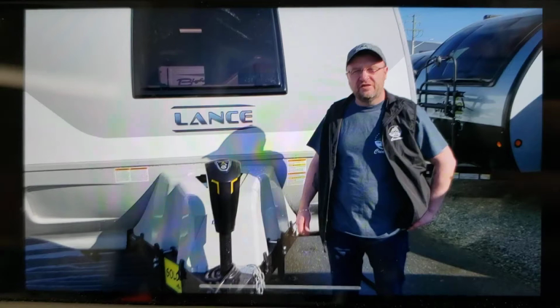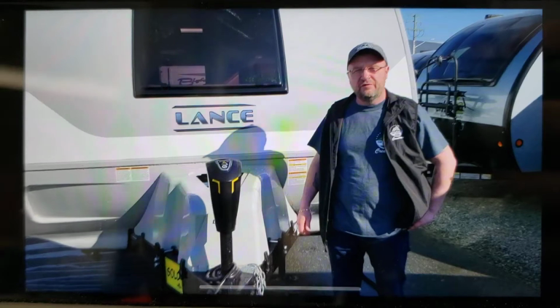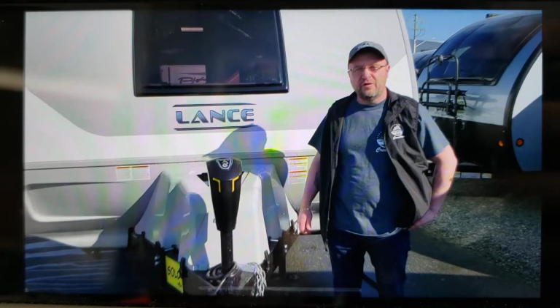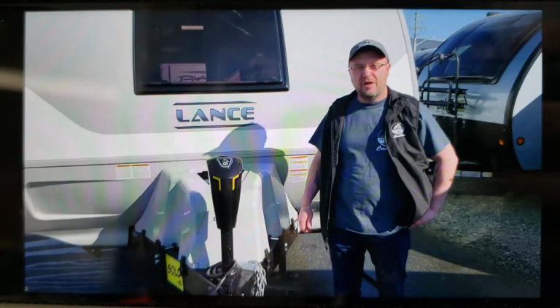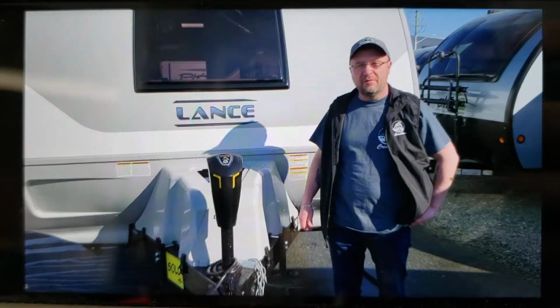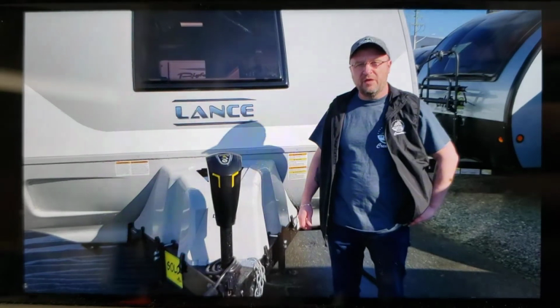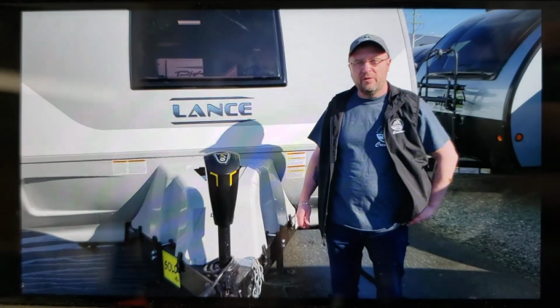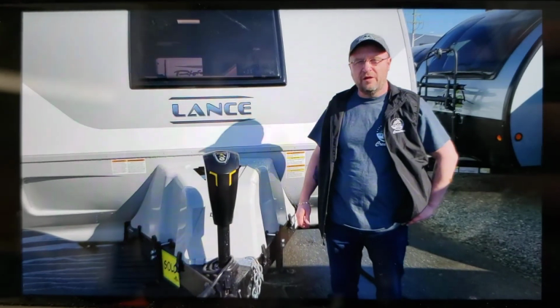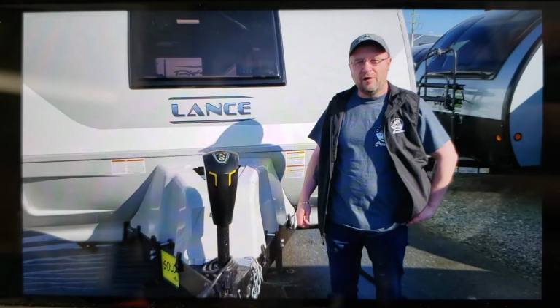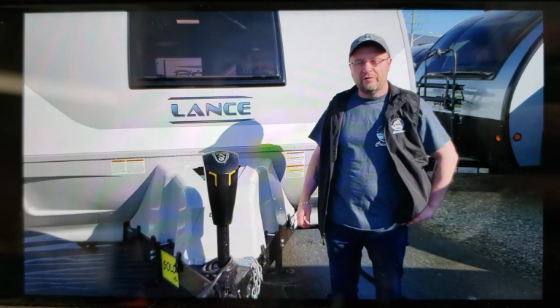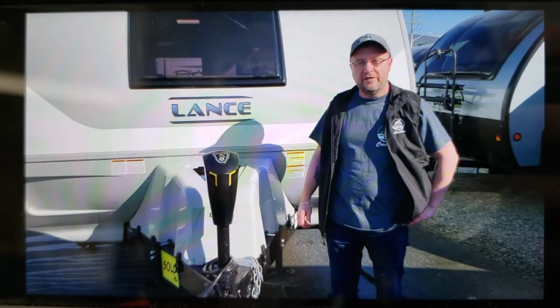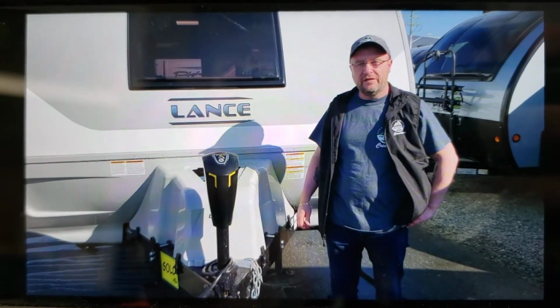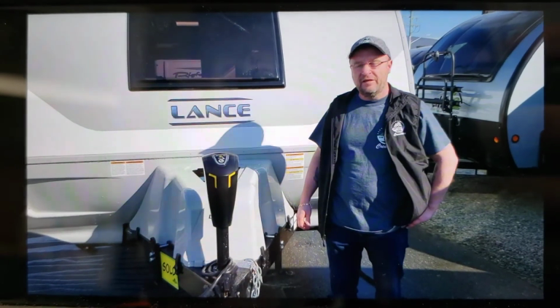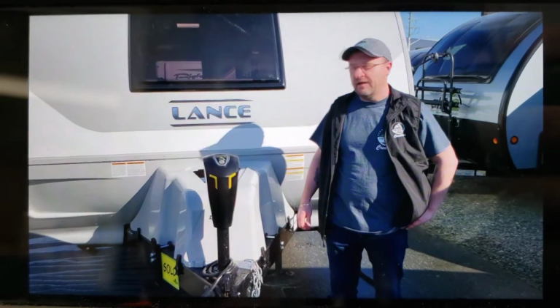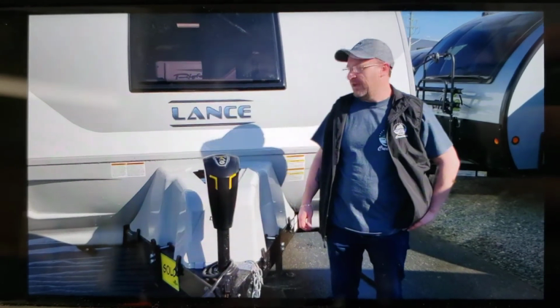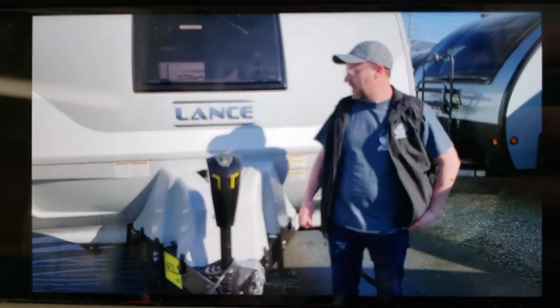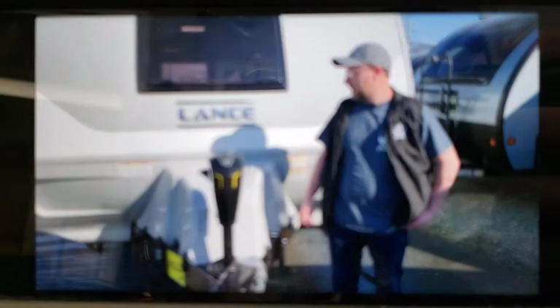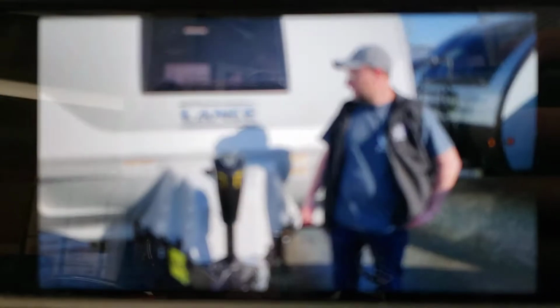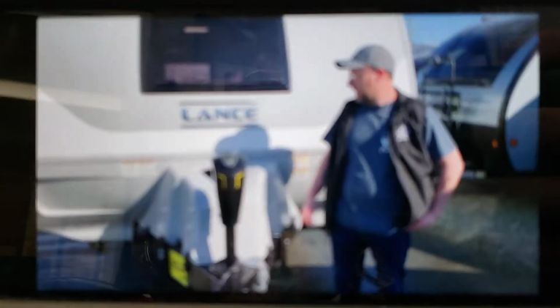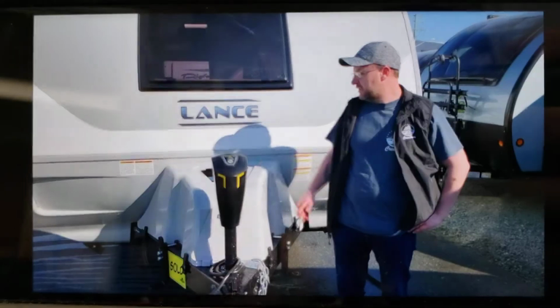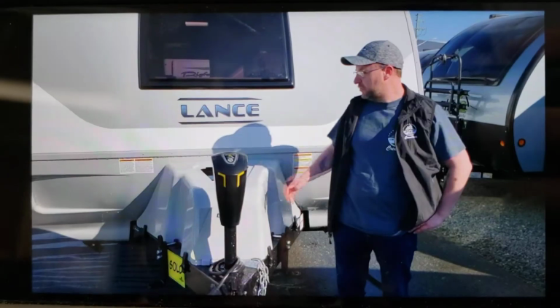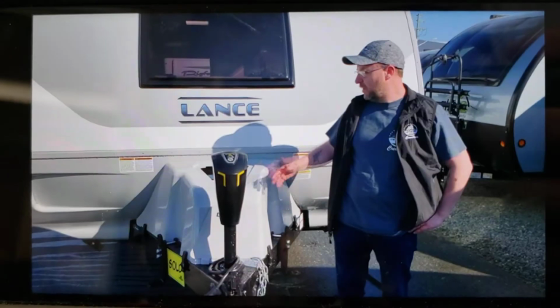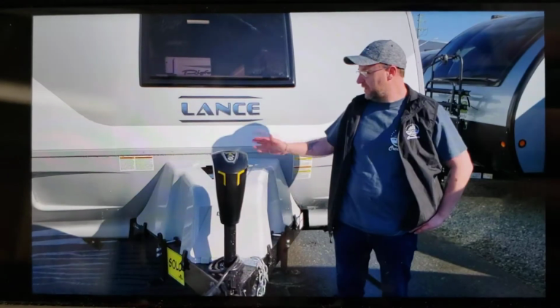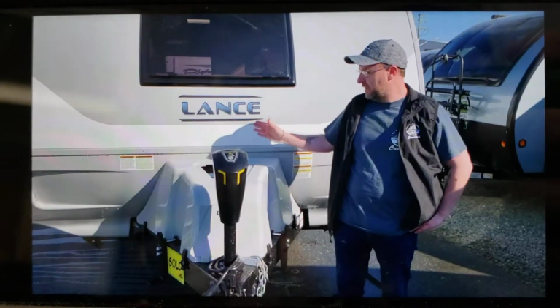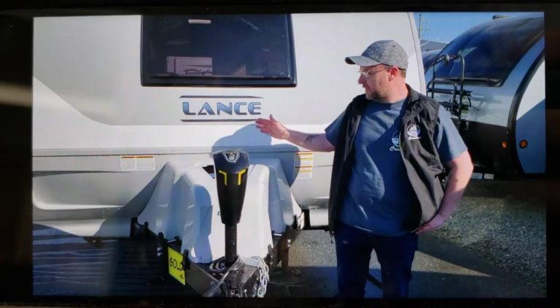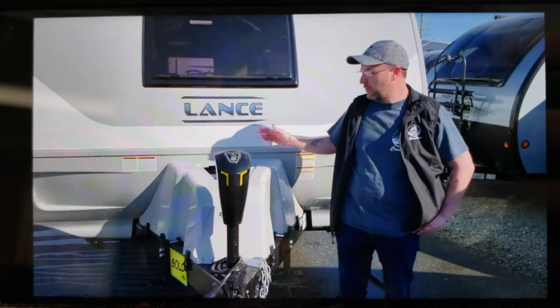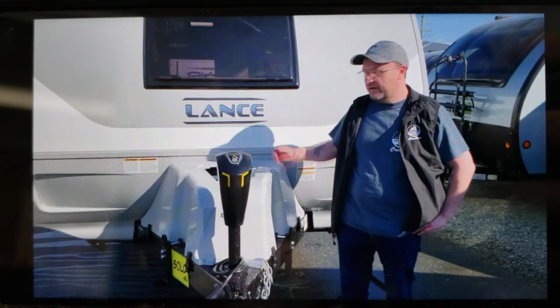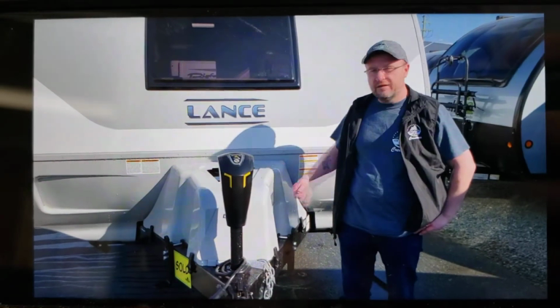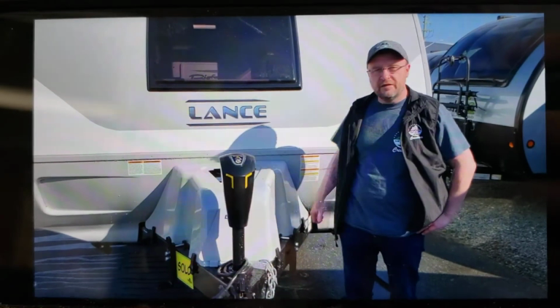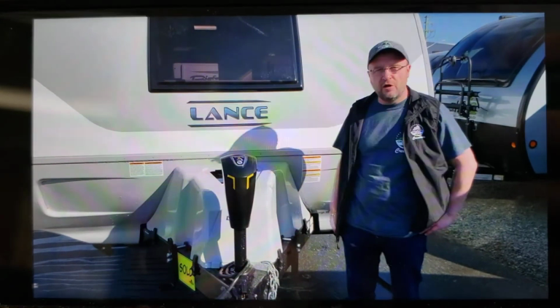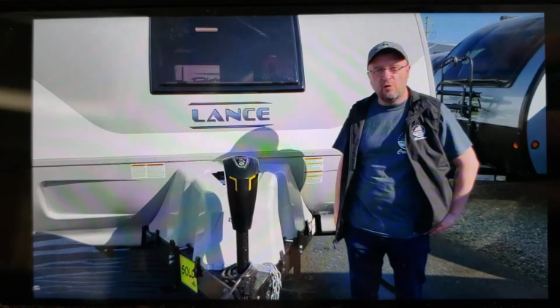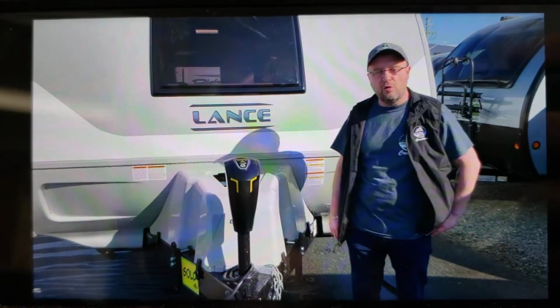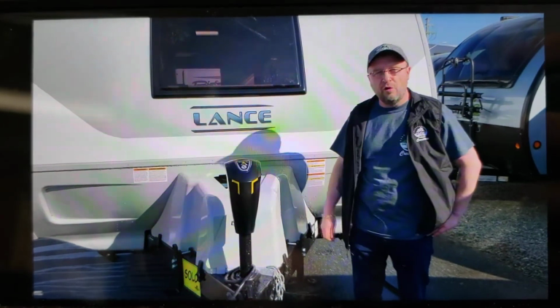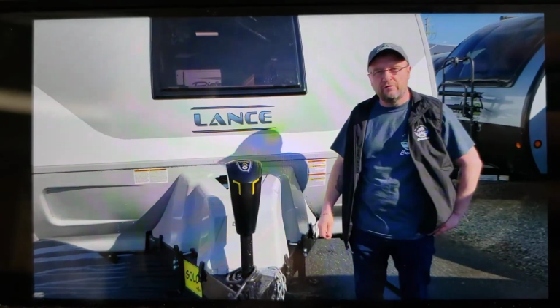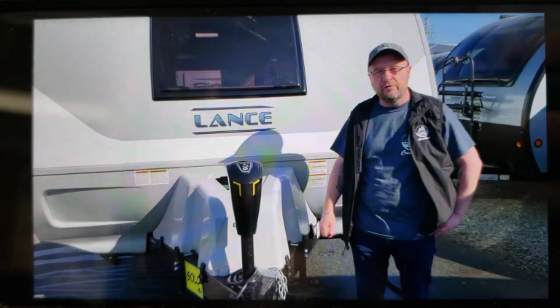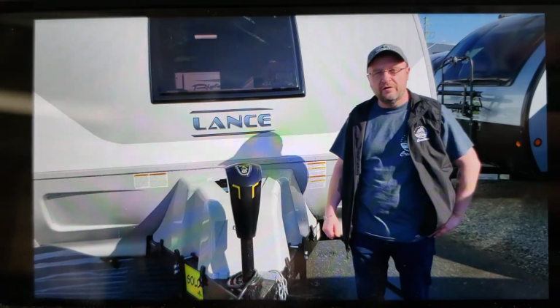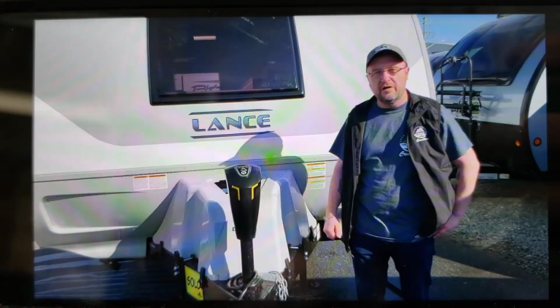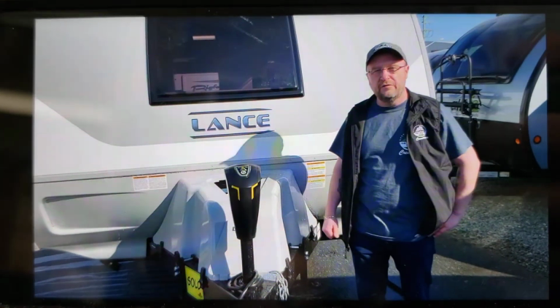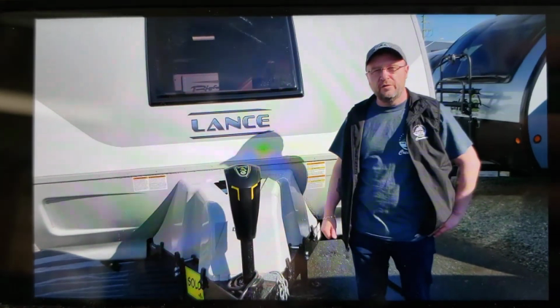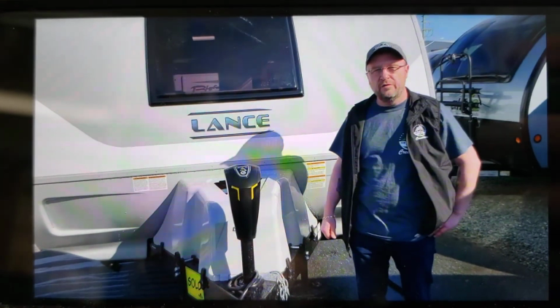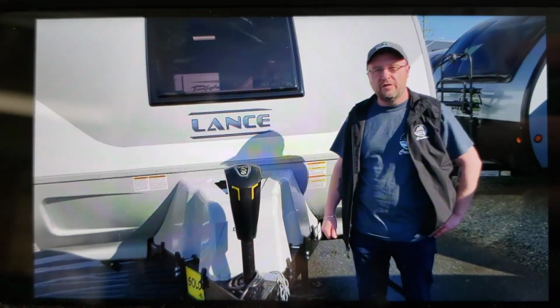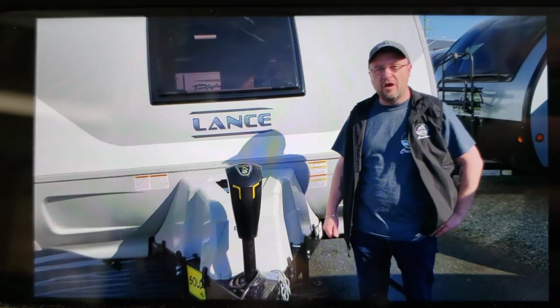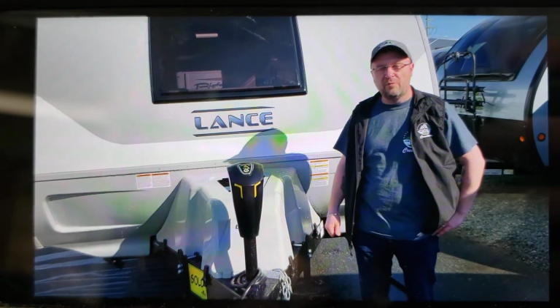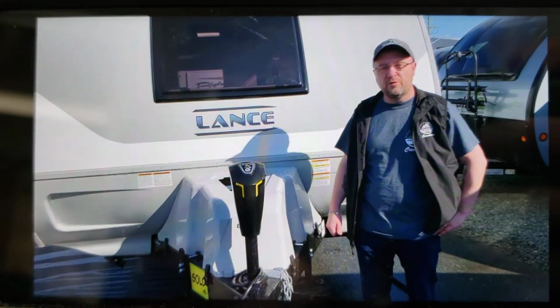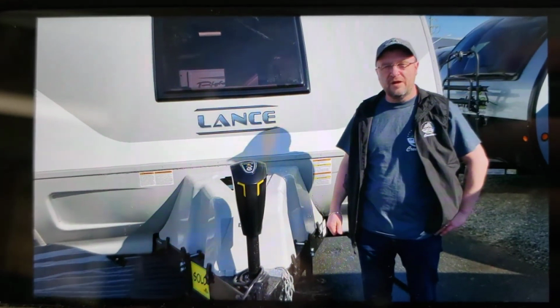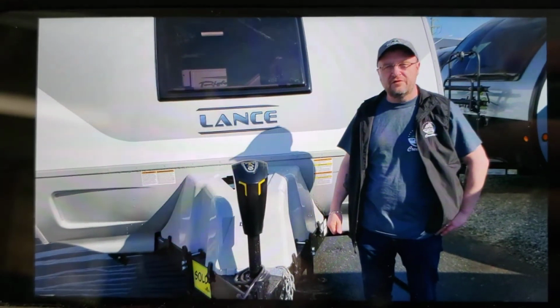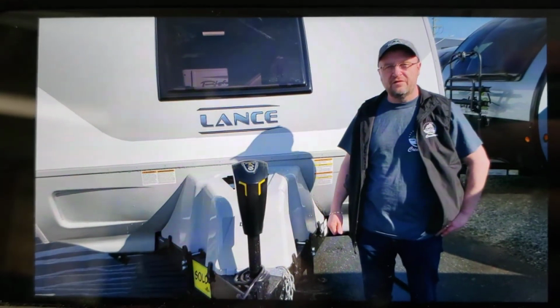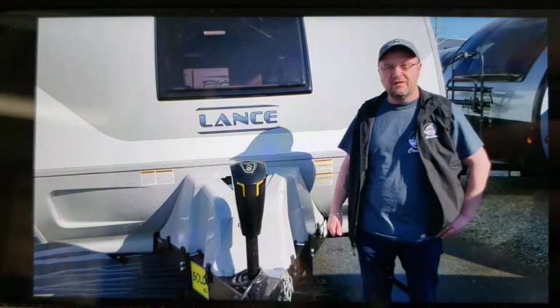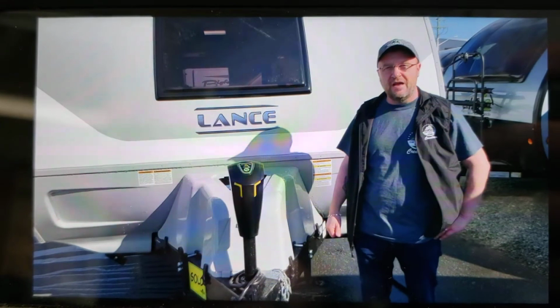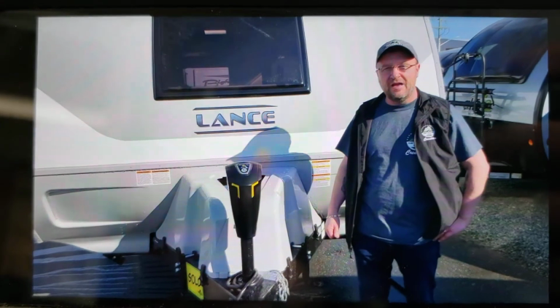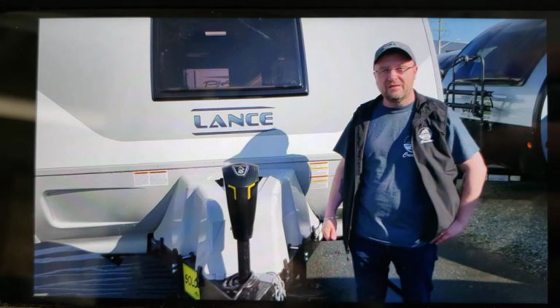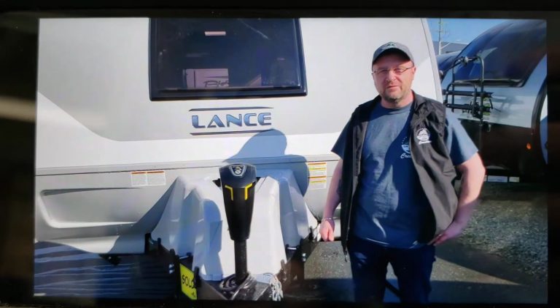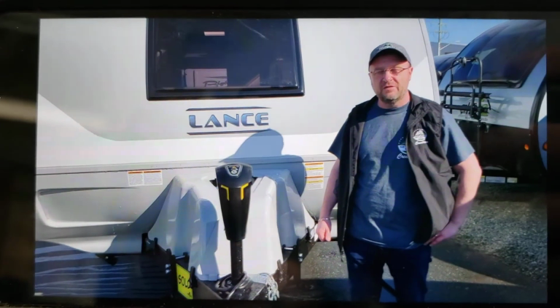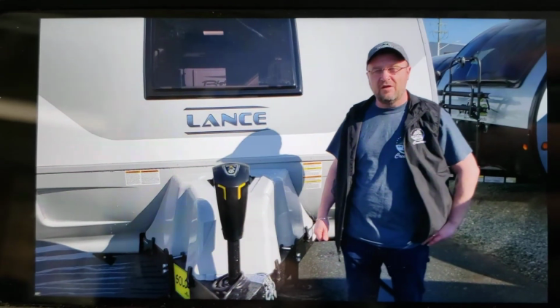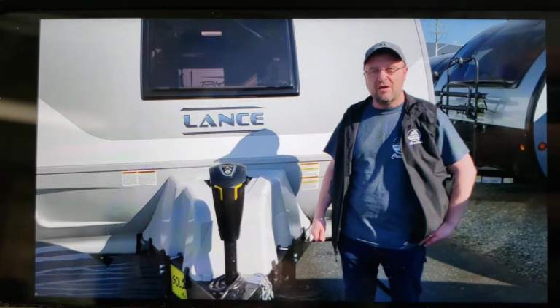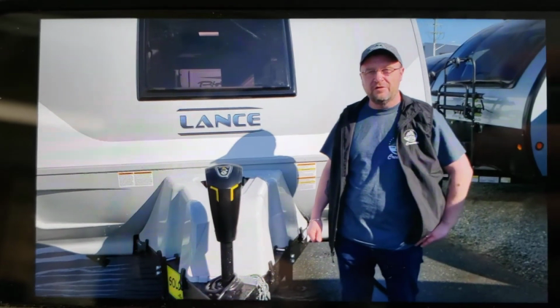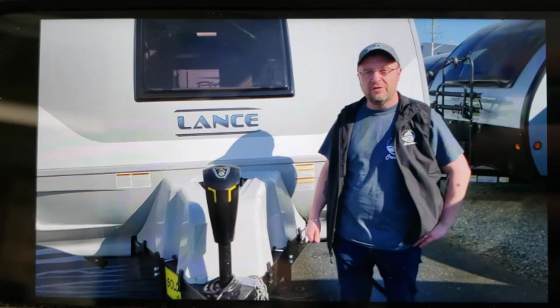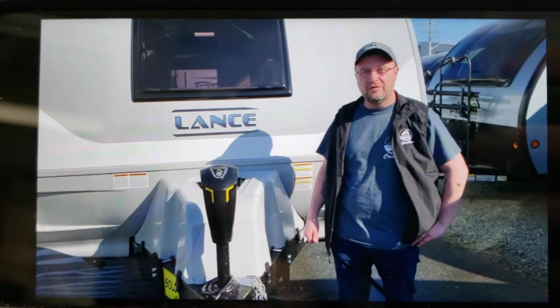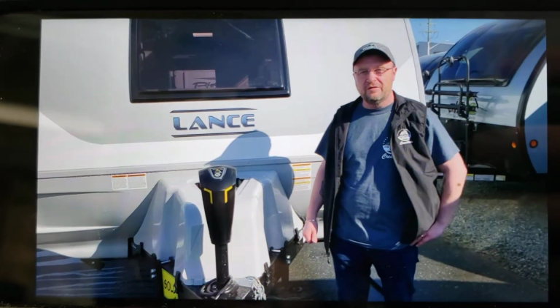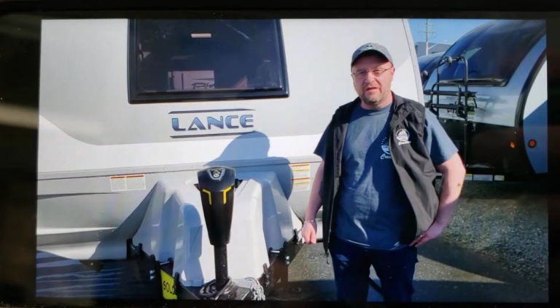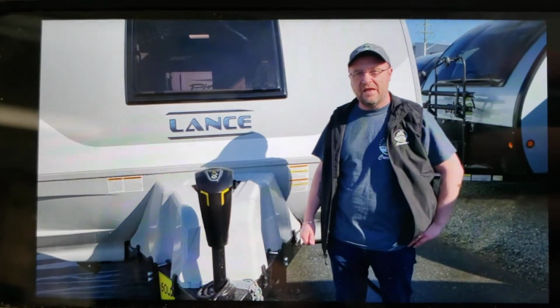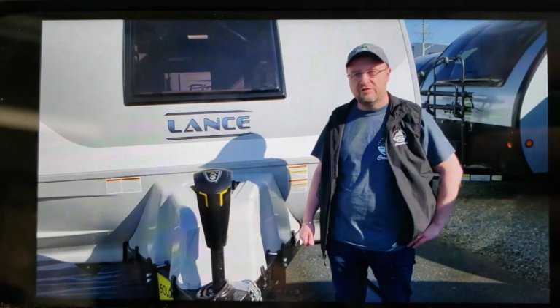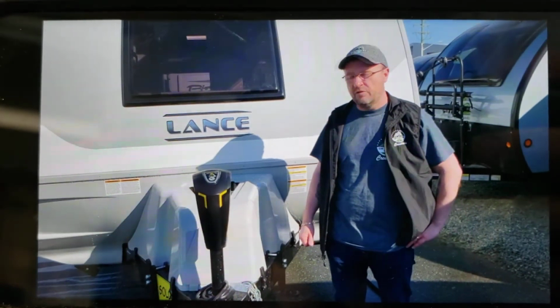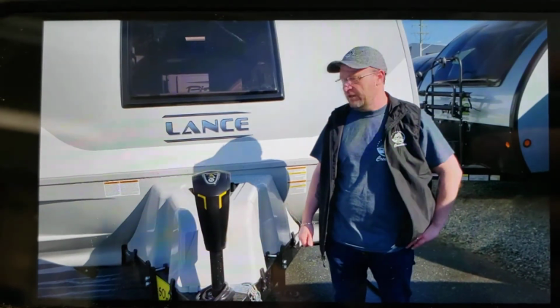I'm from Getaway RV and I just wanted to quickly go over a few of the operational items on your Lance trailer.